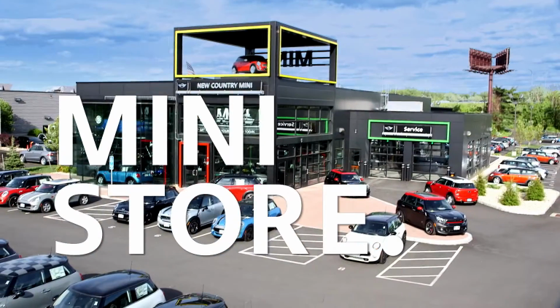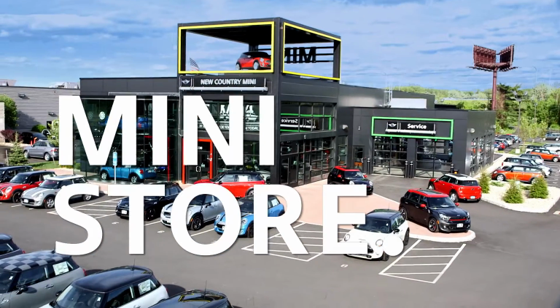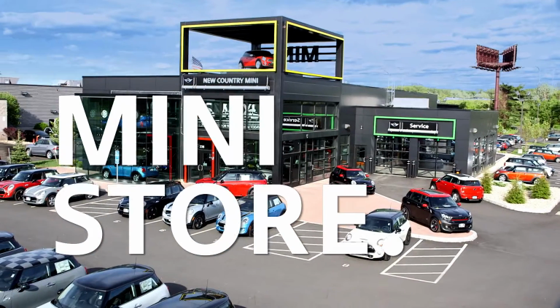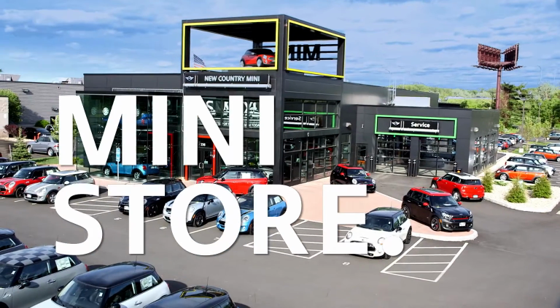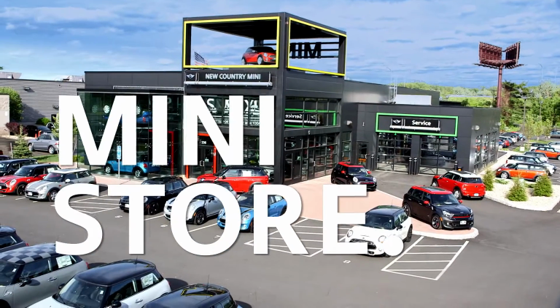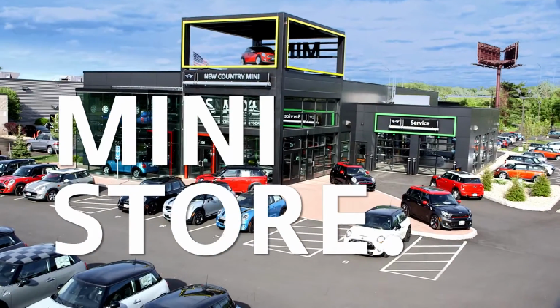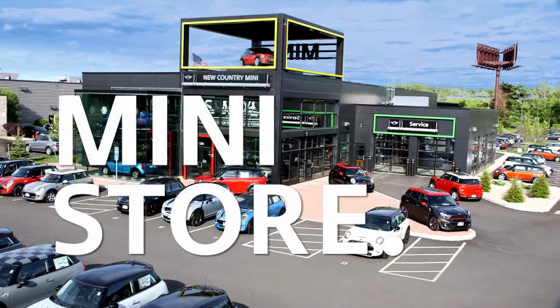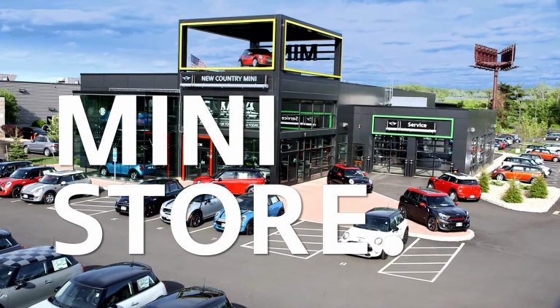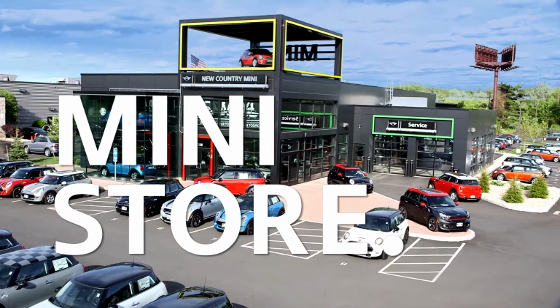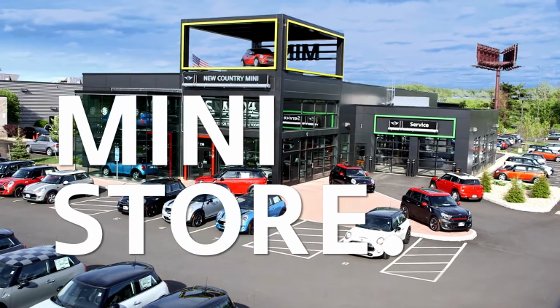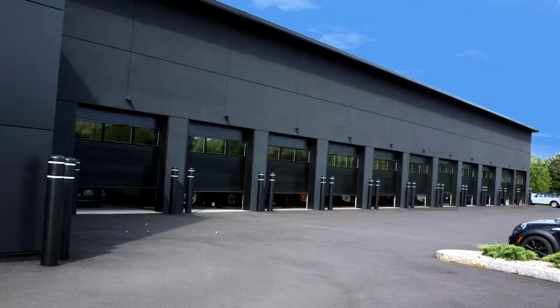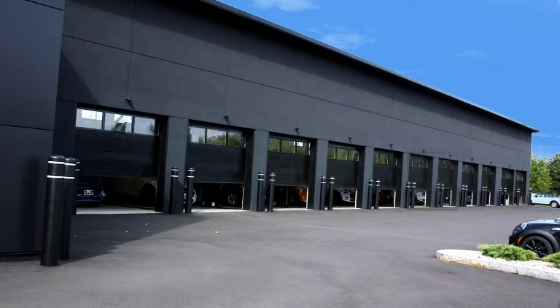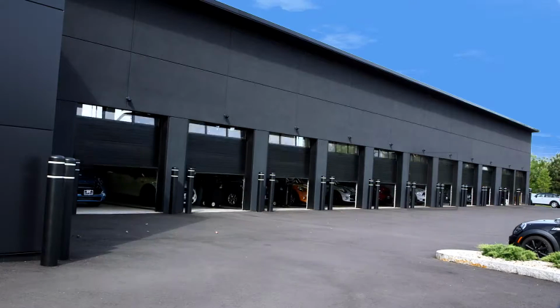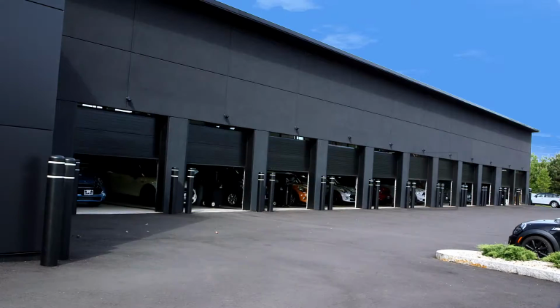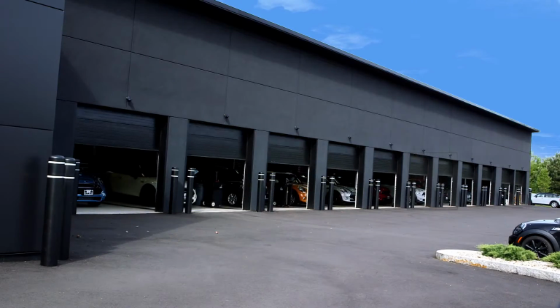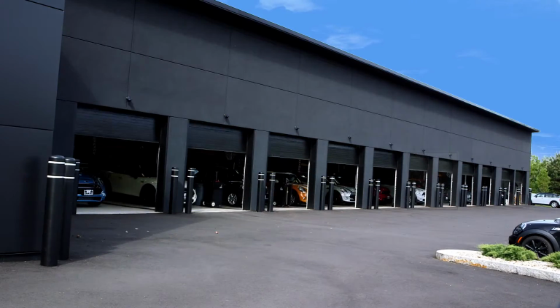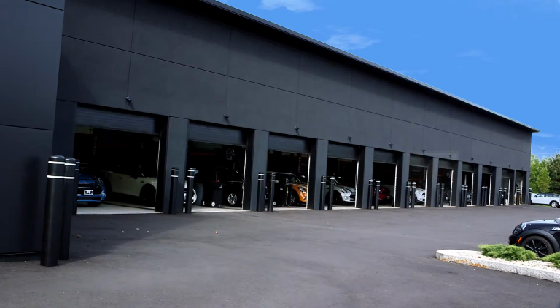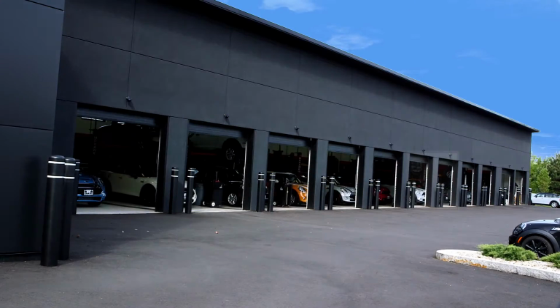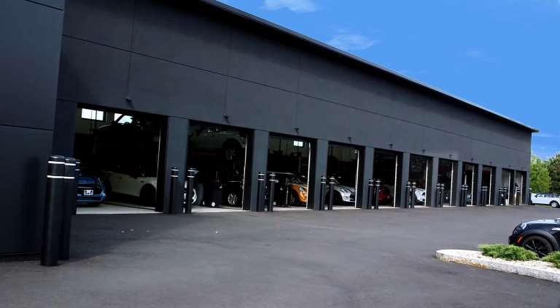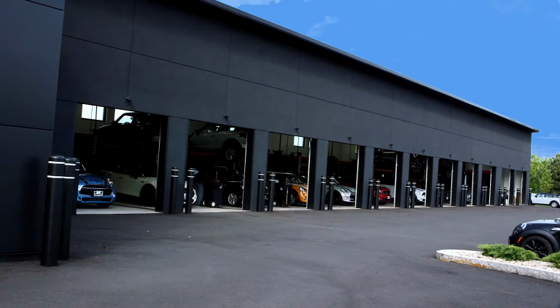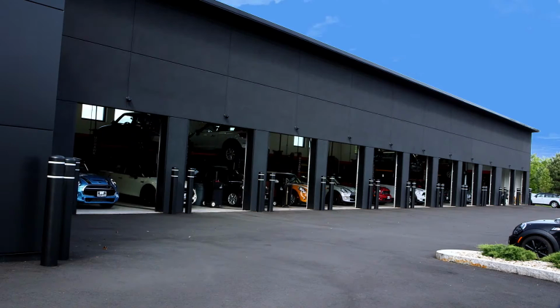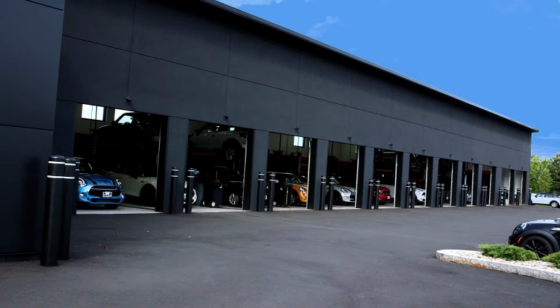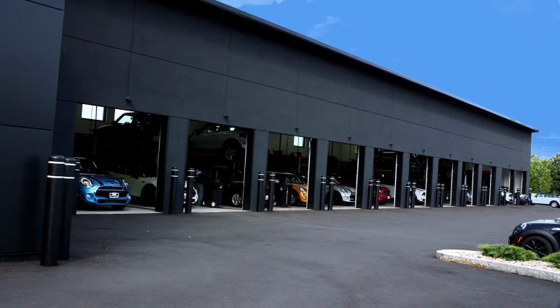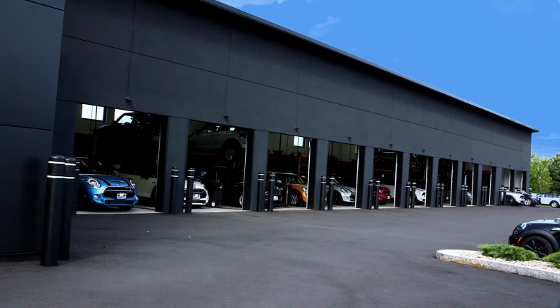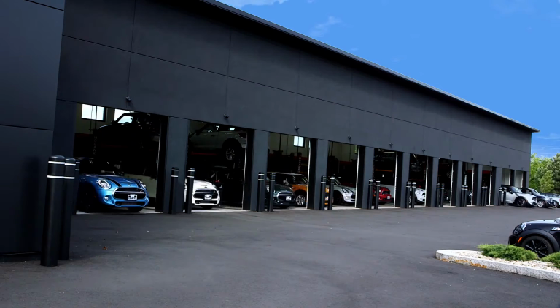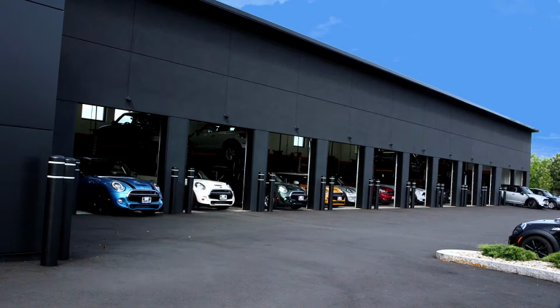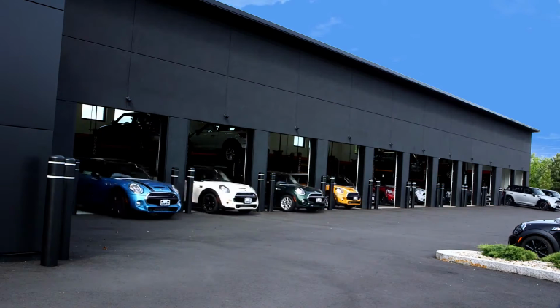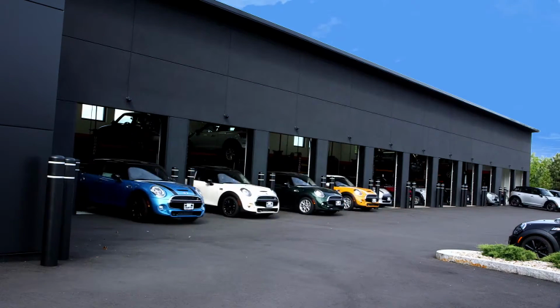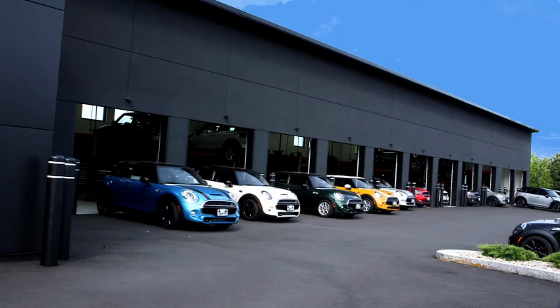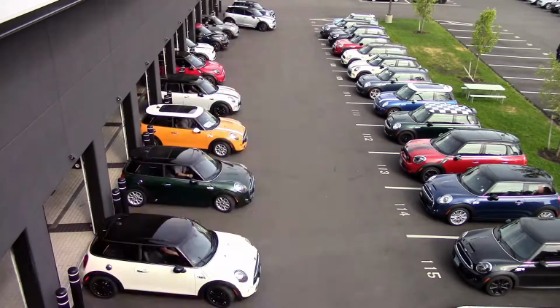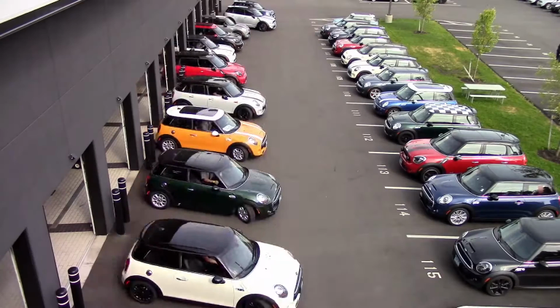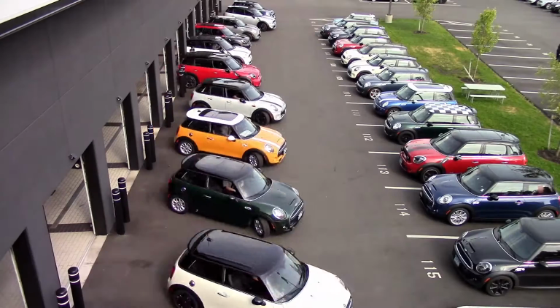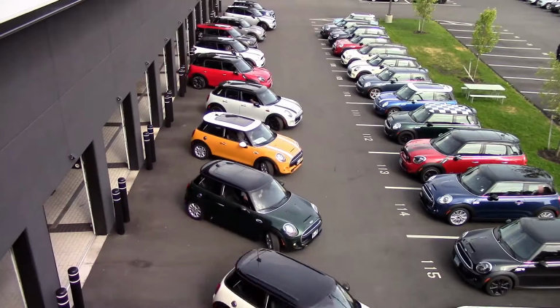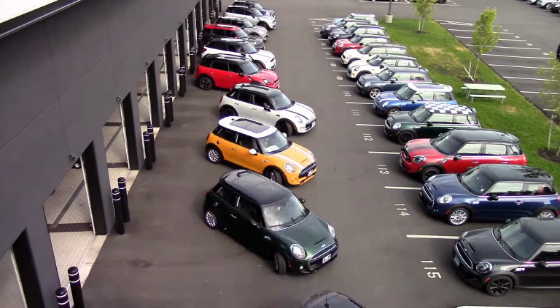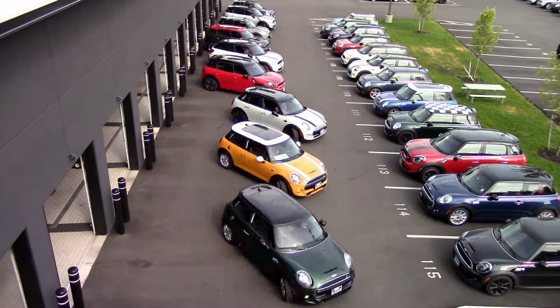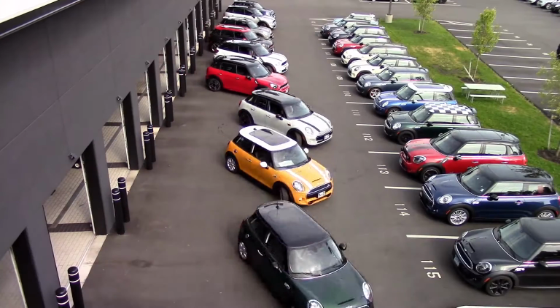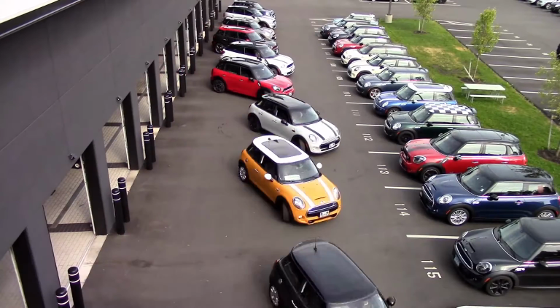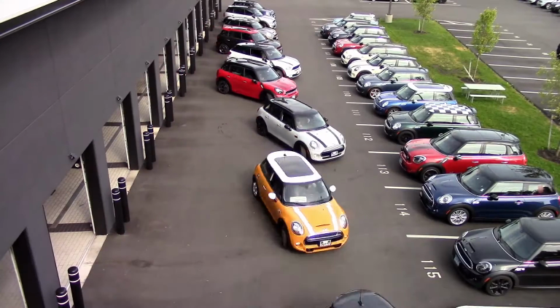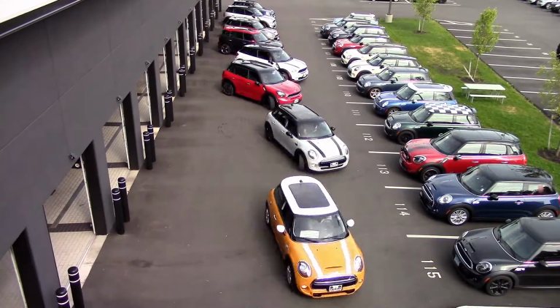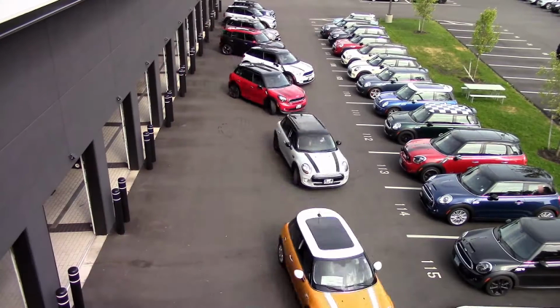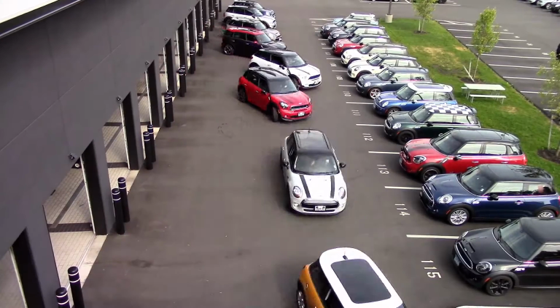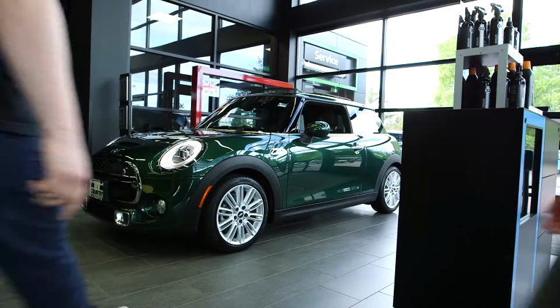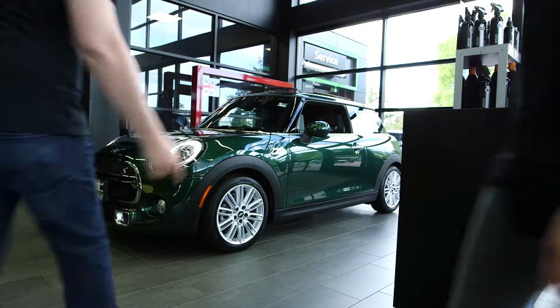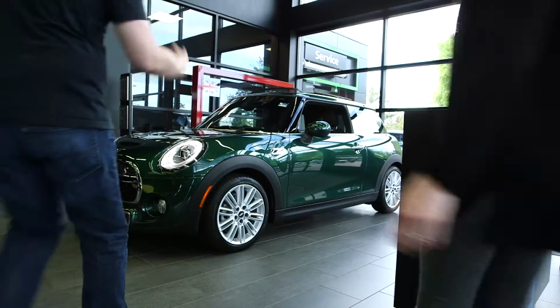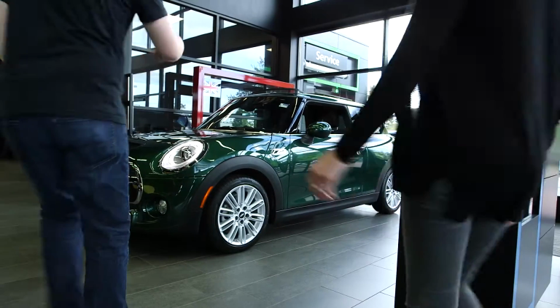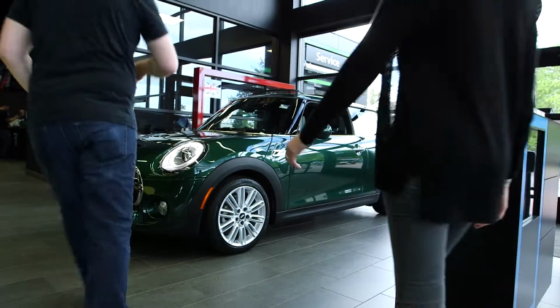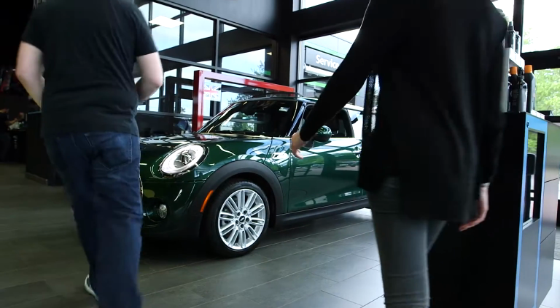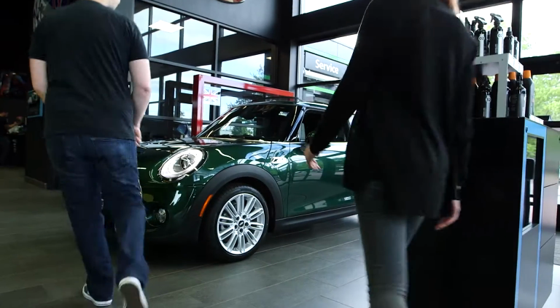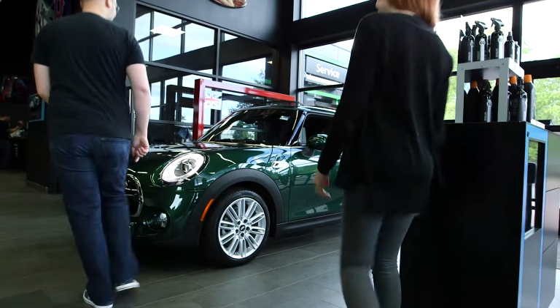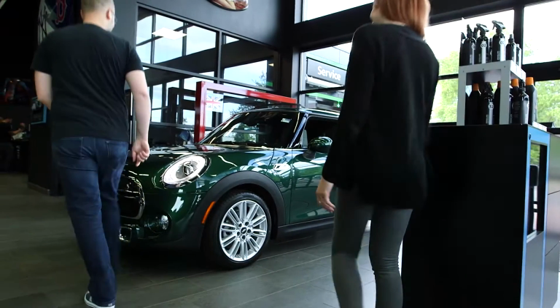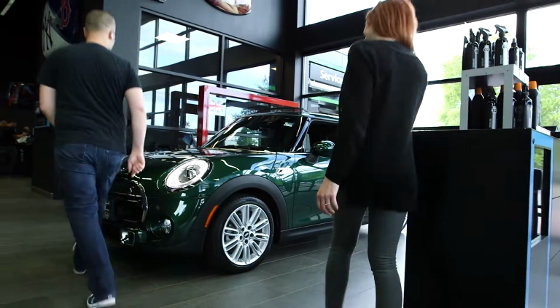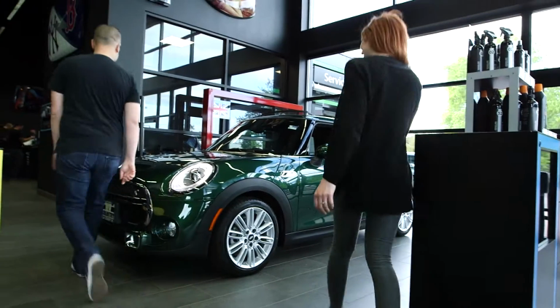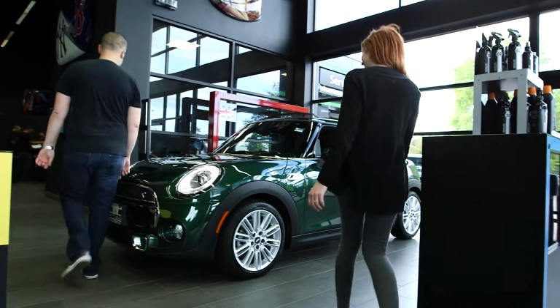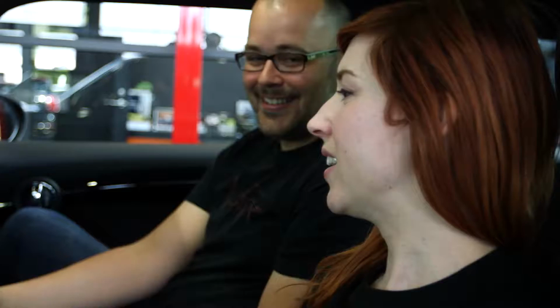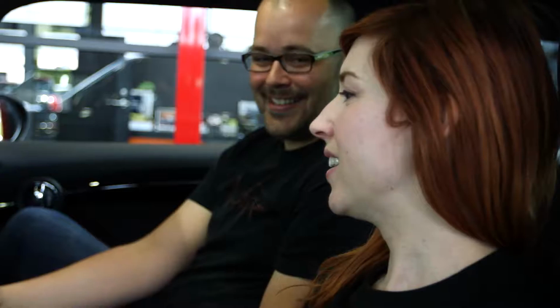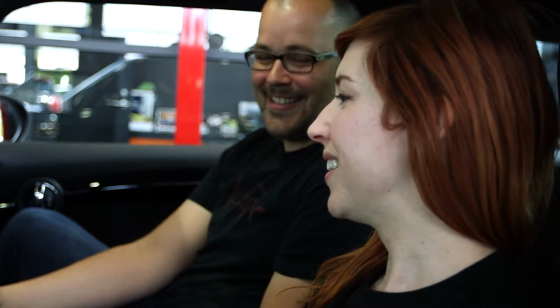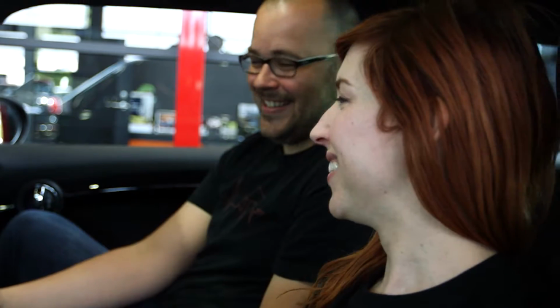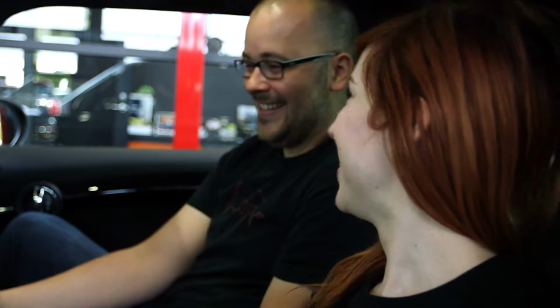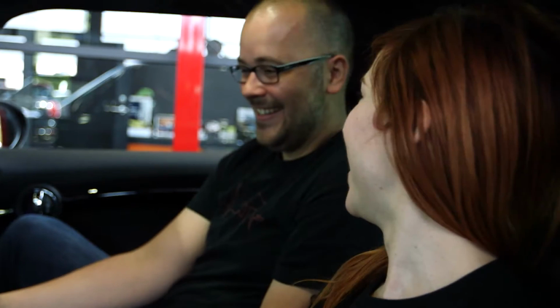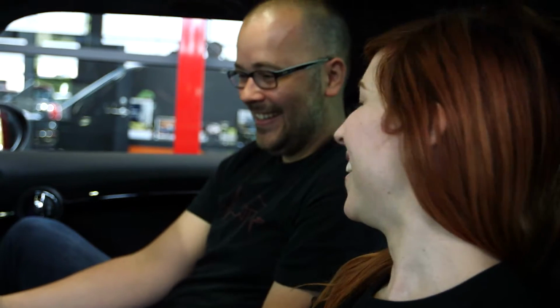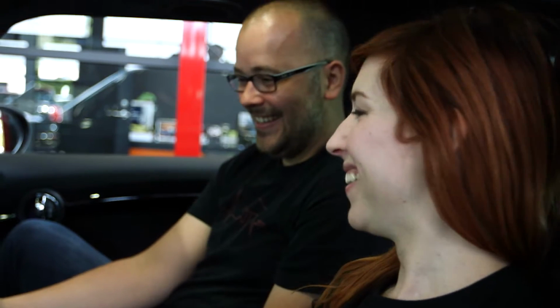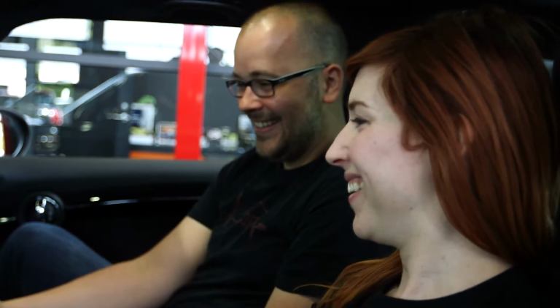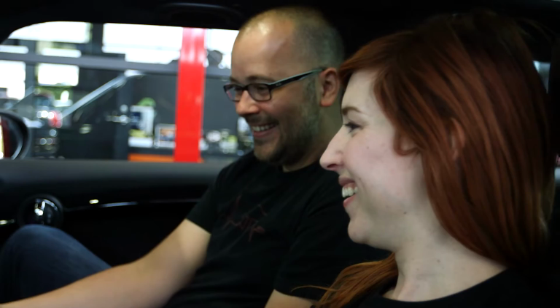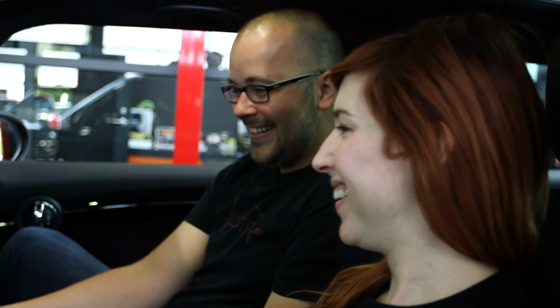At New Country Mini, we make your motoring experience unlike any other. When you go to a car dealership, you rarely see the same face twice.